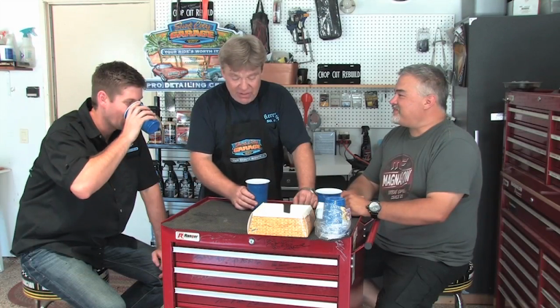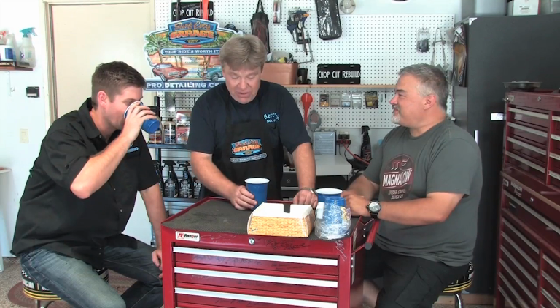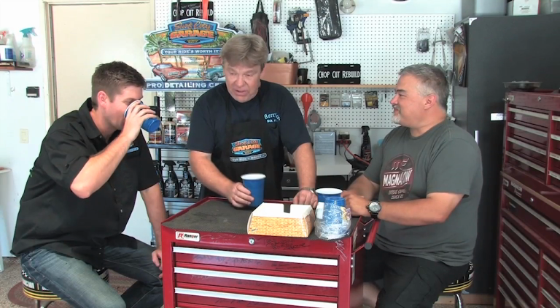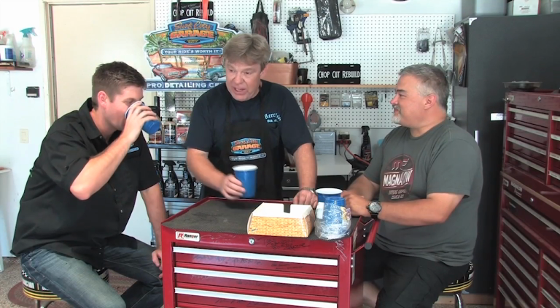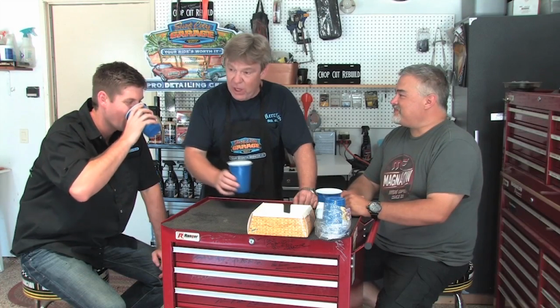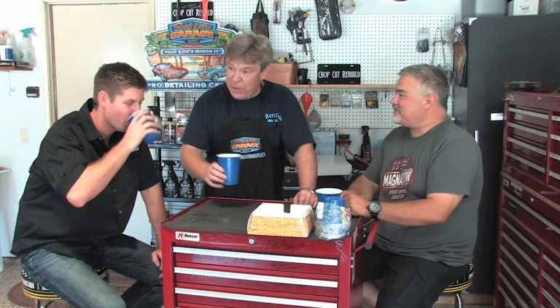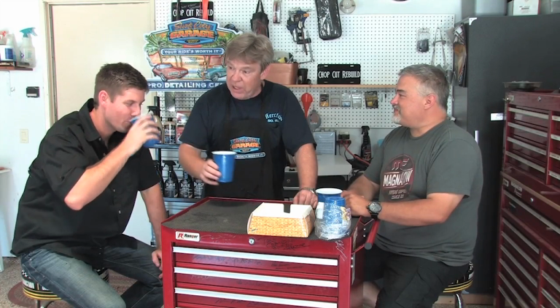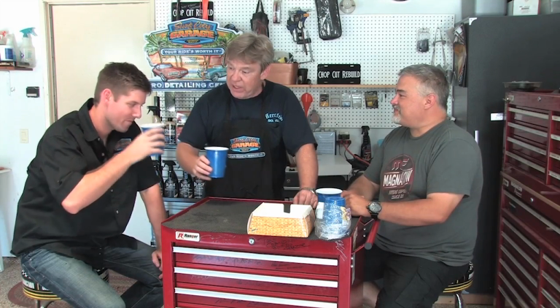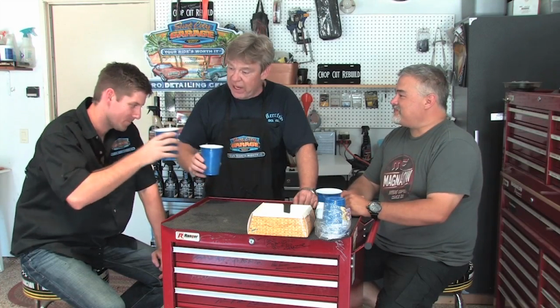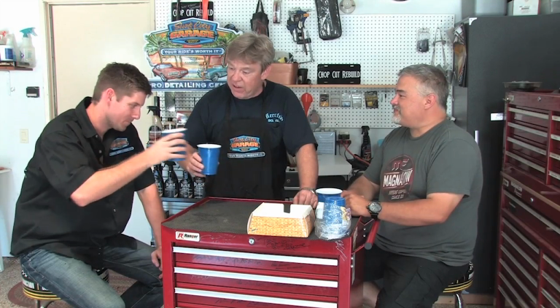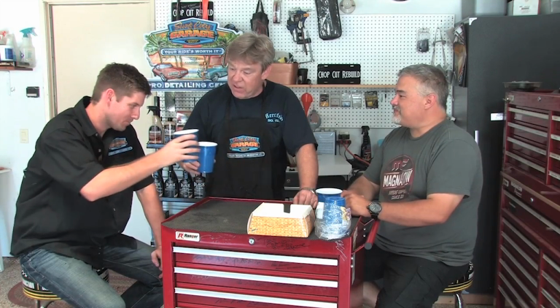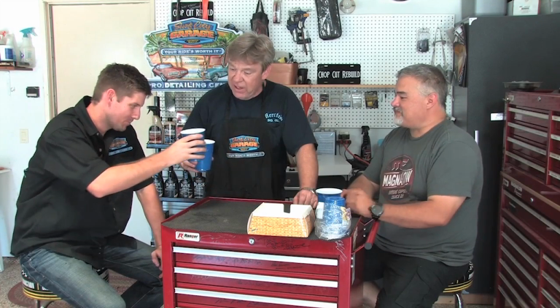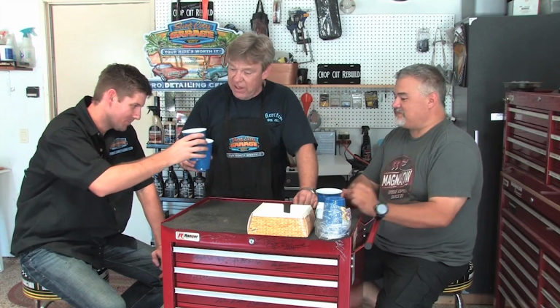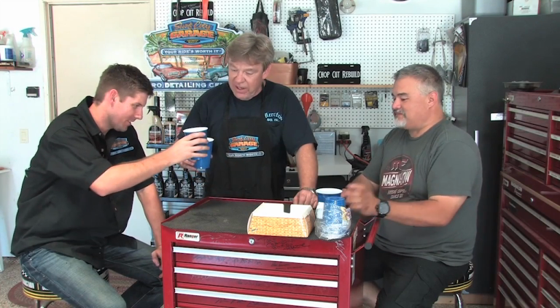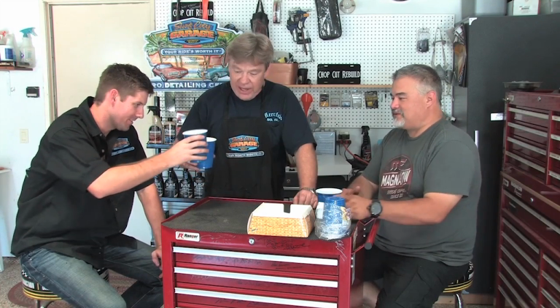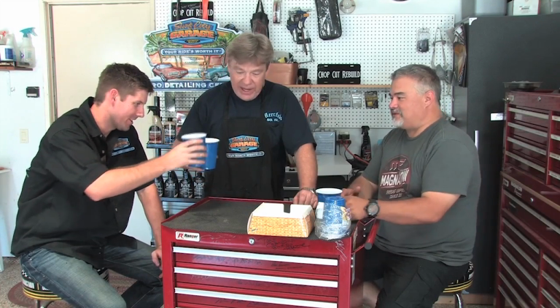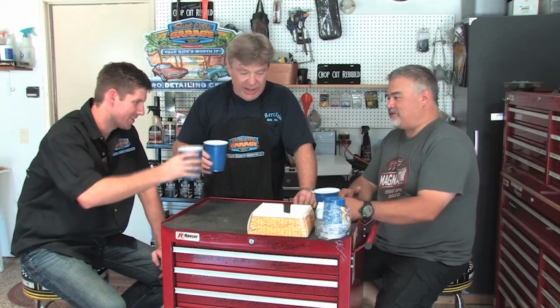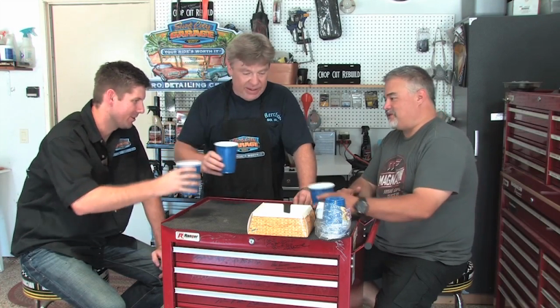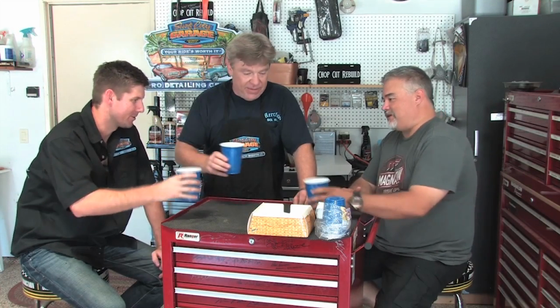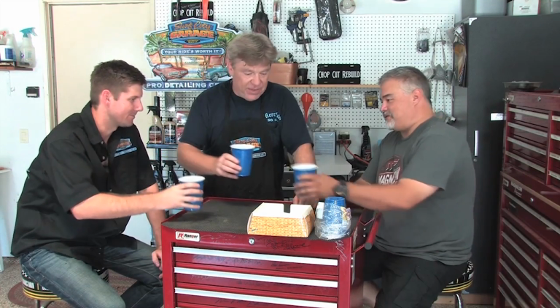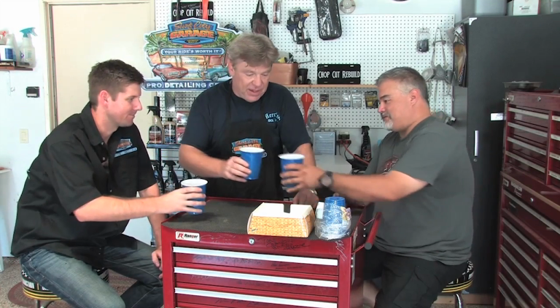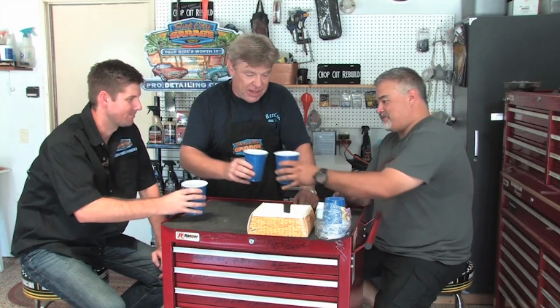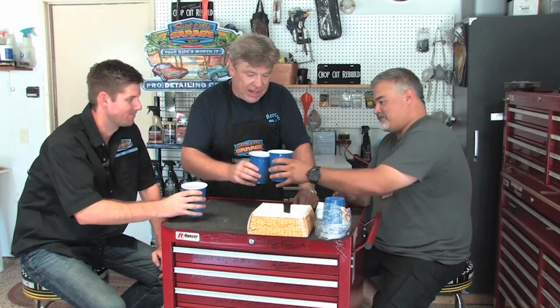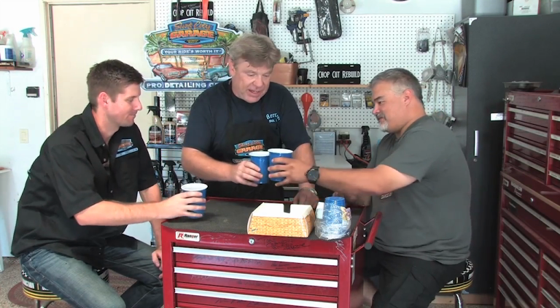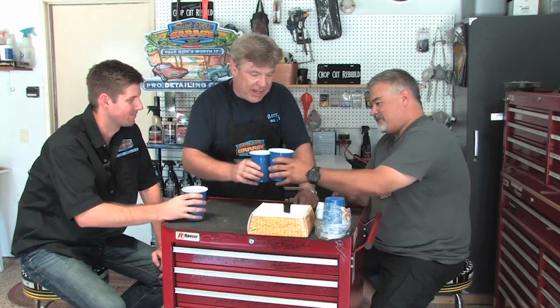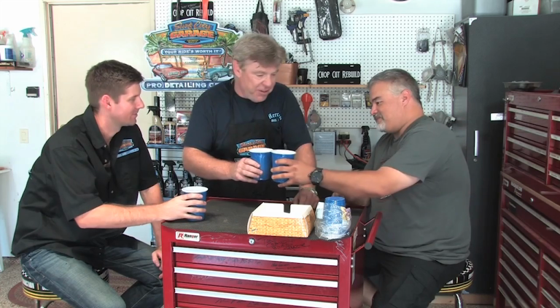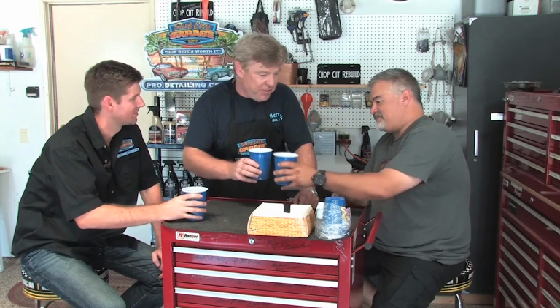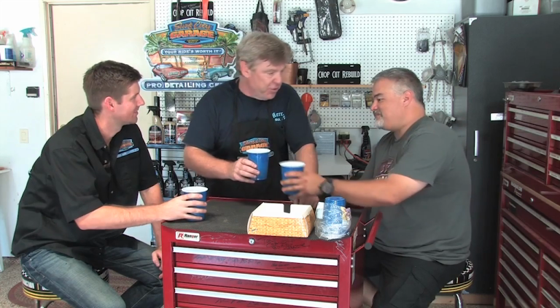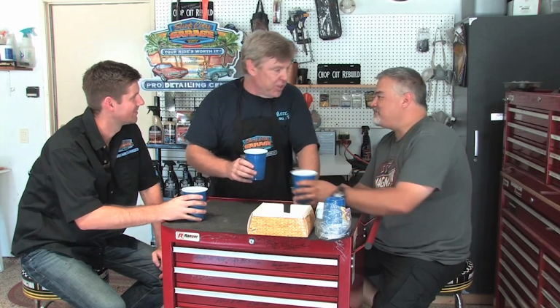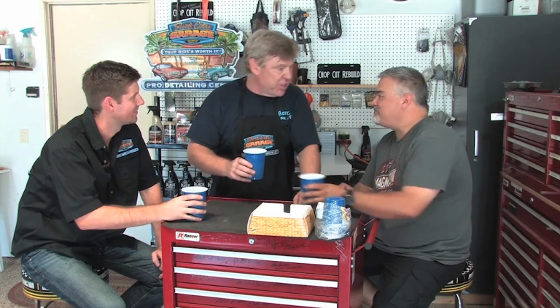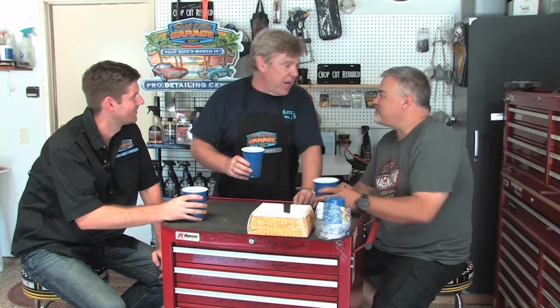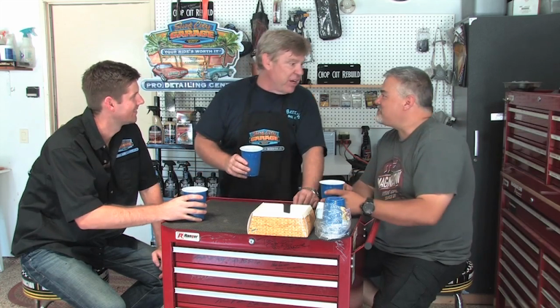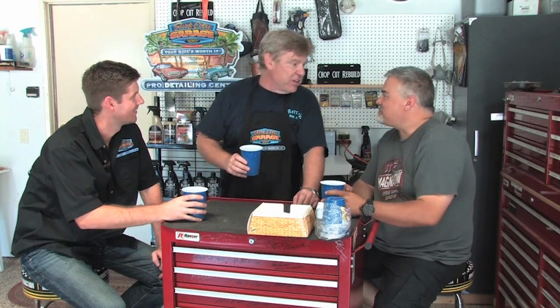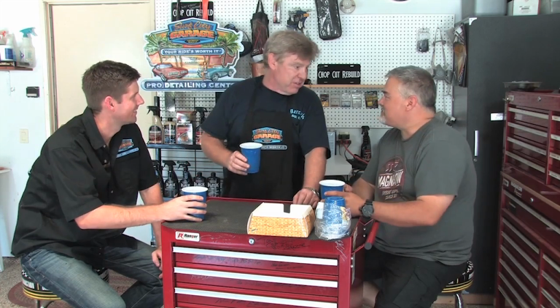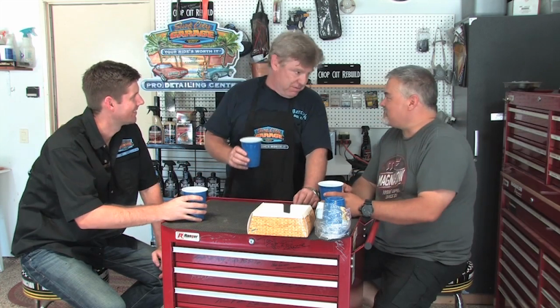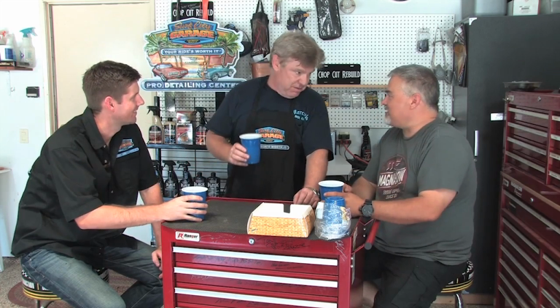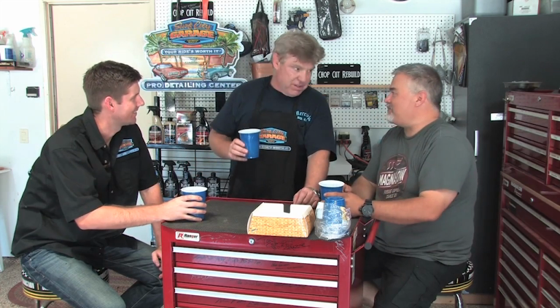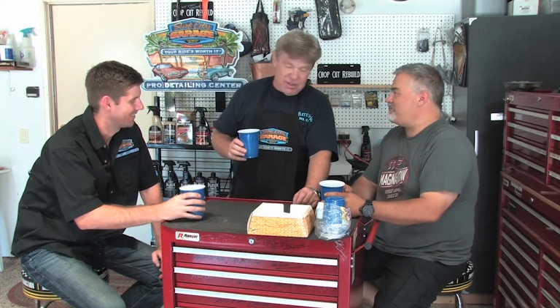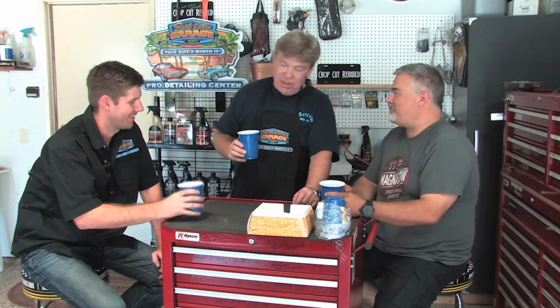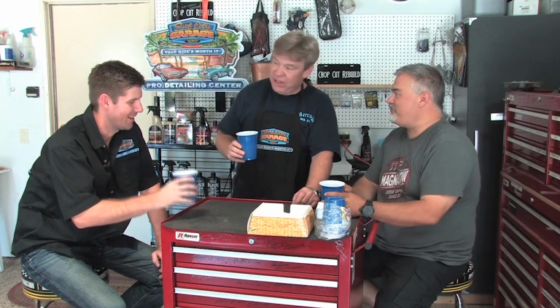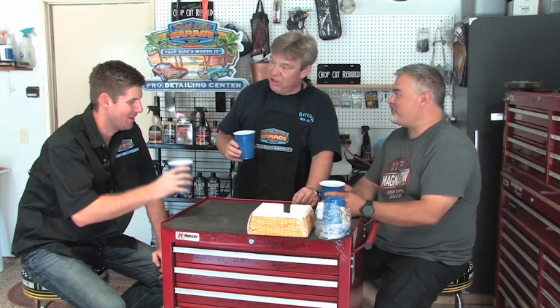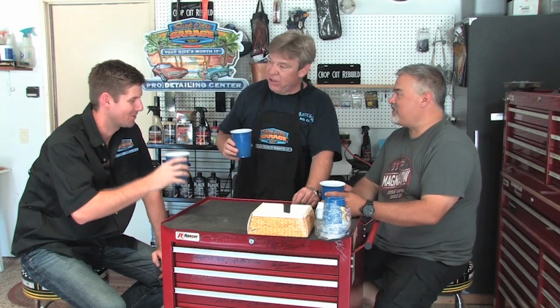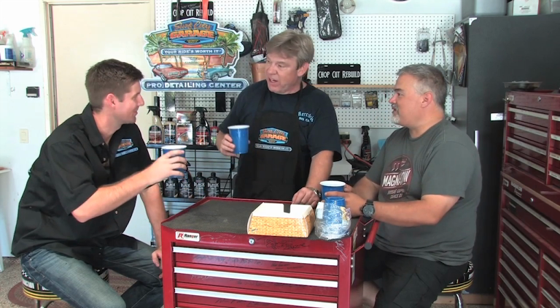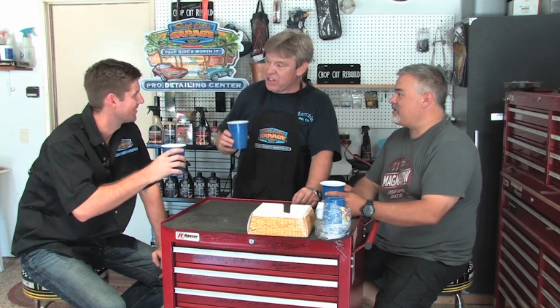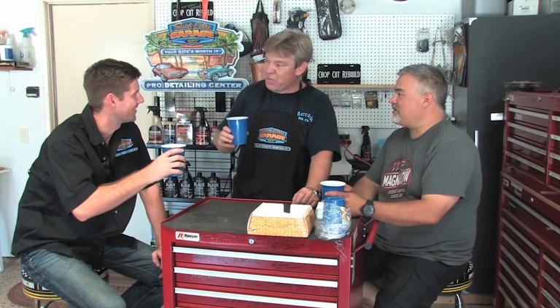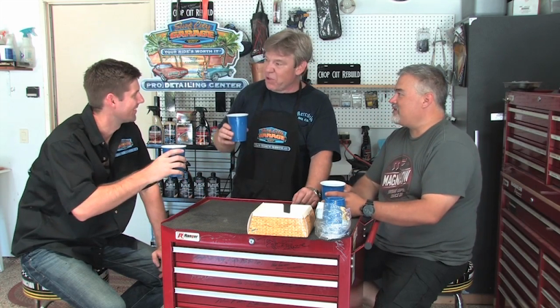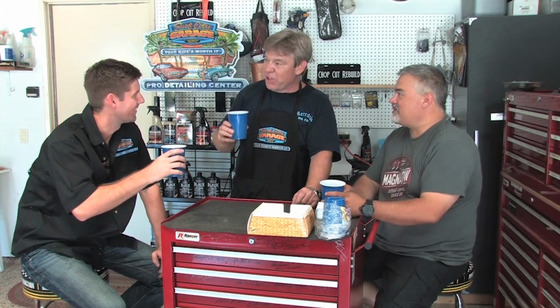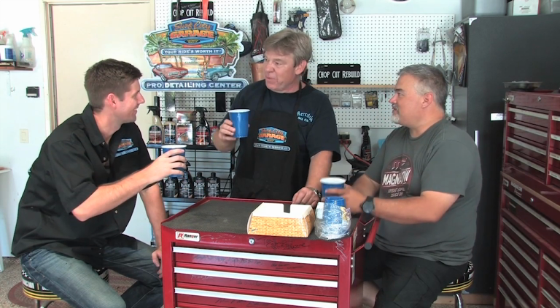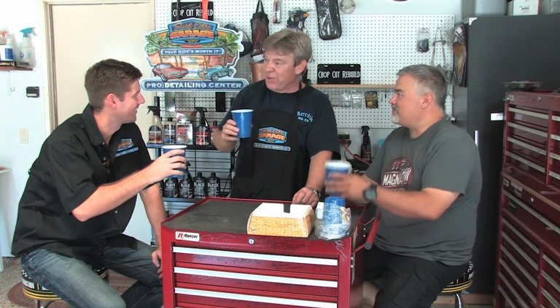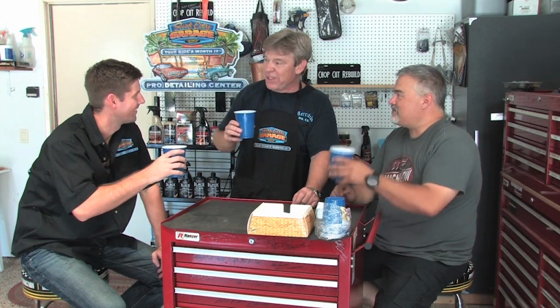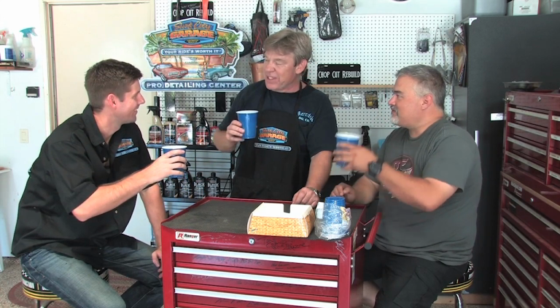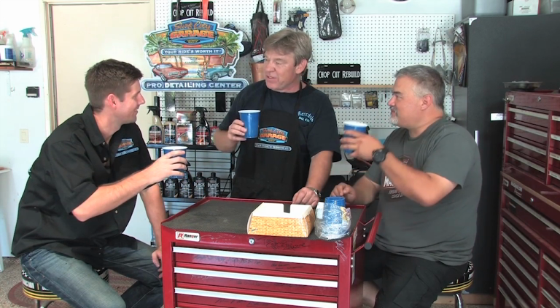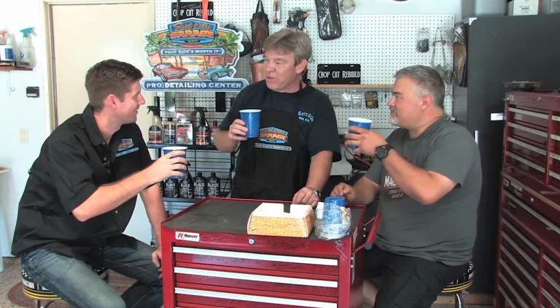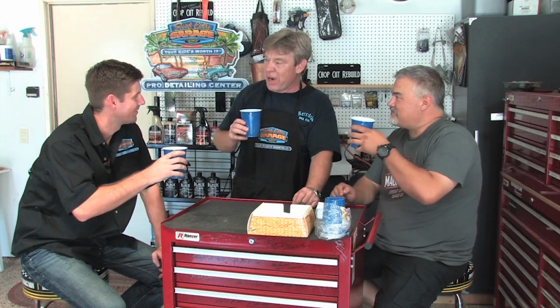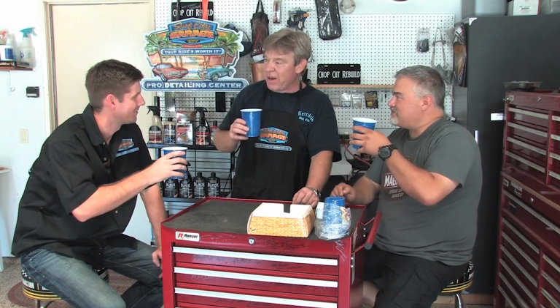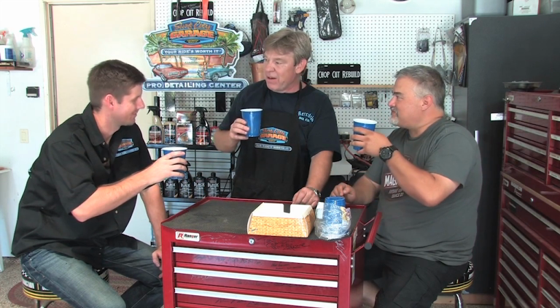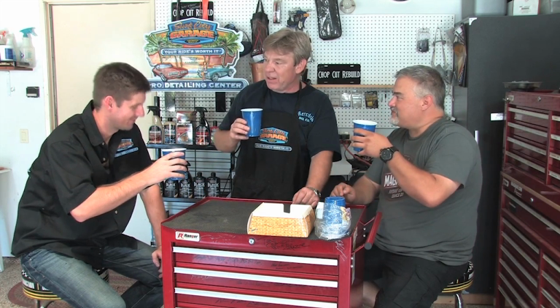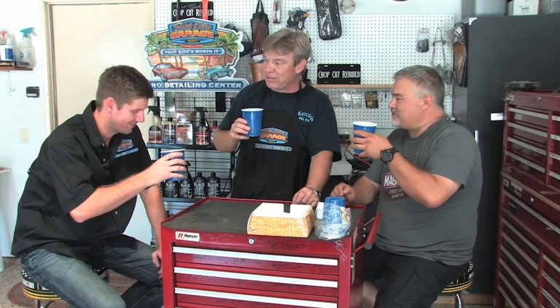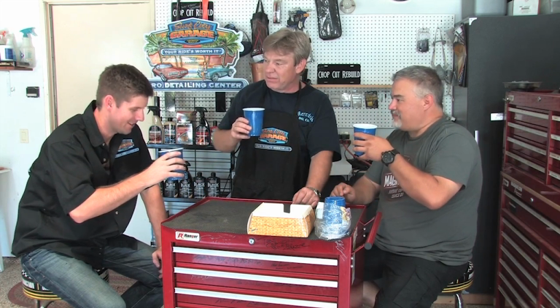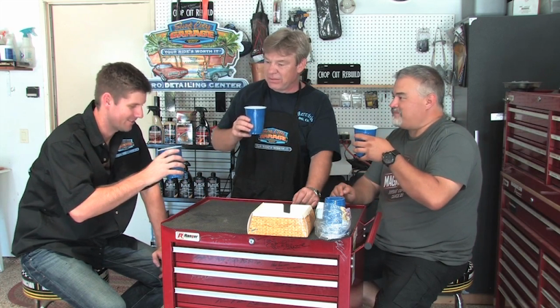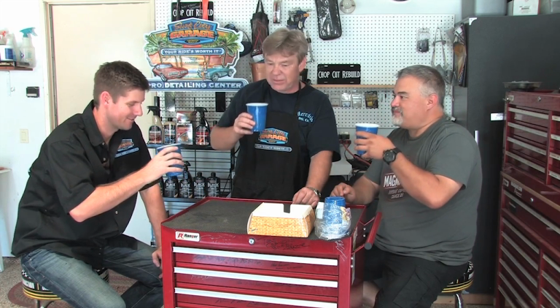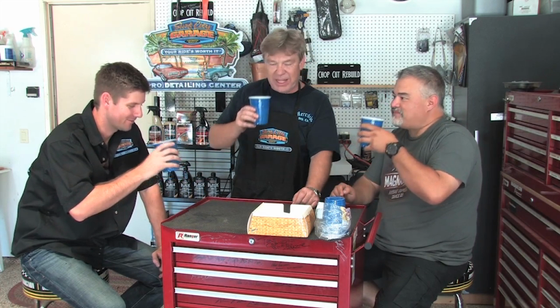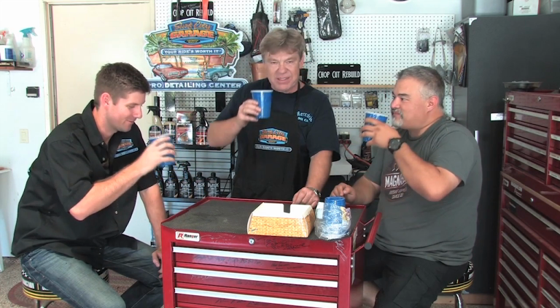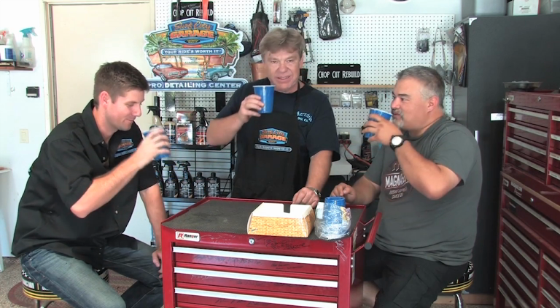Thanks for helping out, guys. Thank you. And getting us through the change. I know you guys are both going to be with us for the ride, right? Yeah. Excellent.